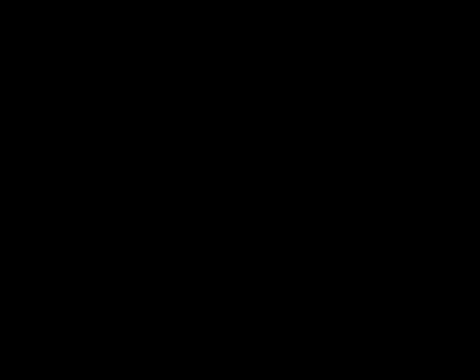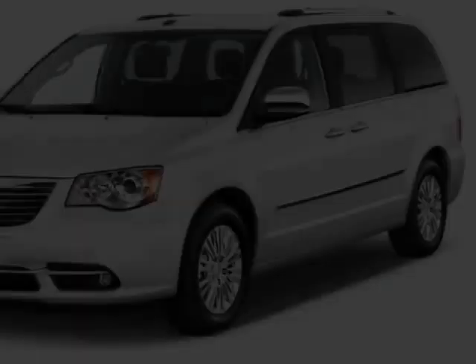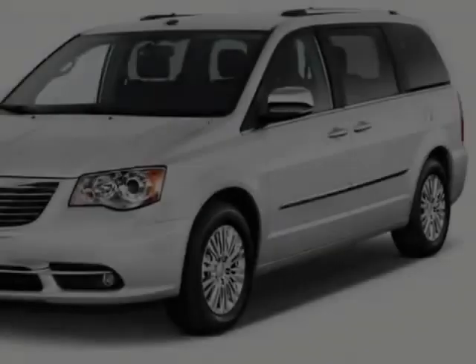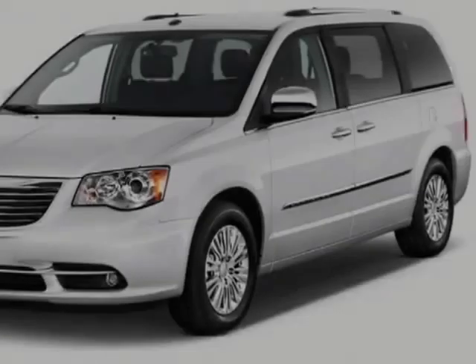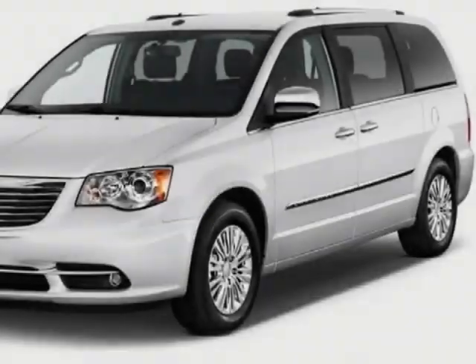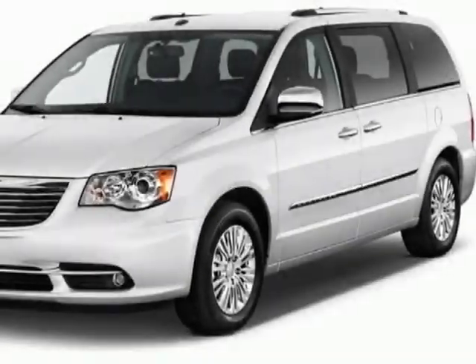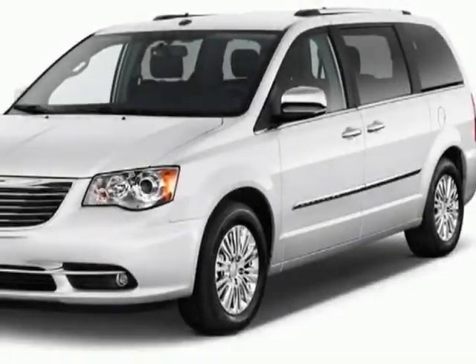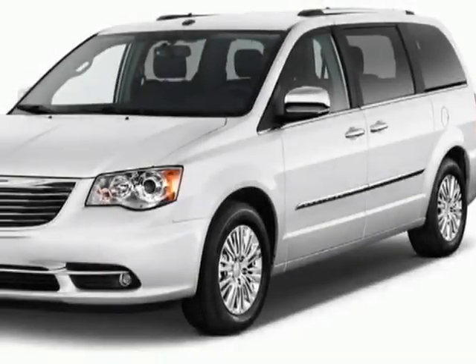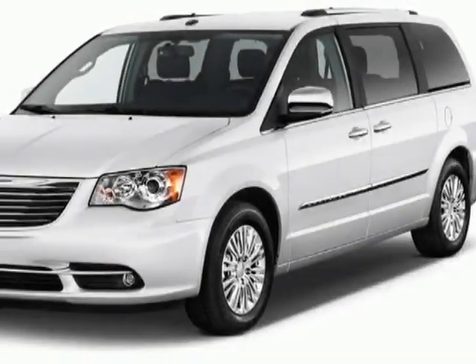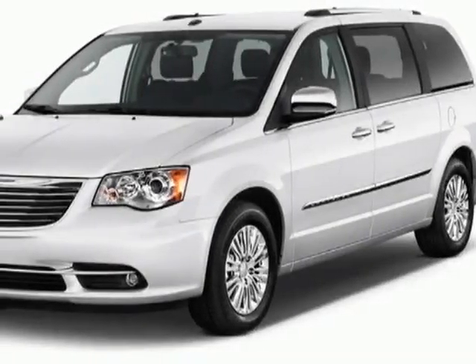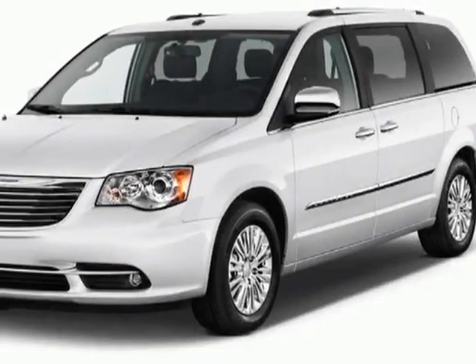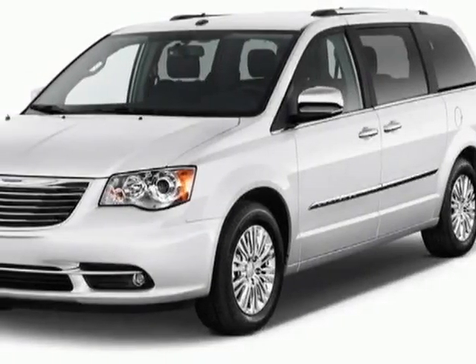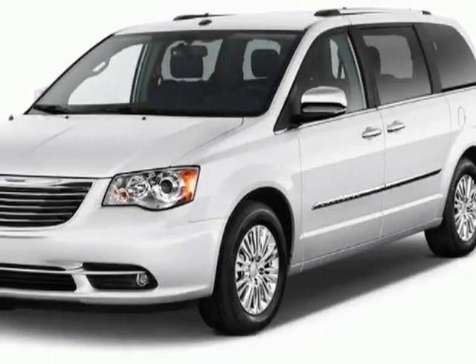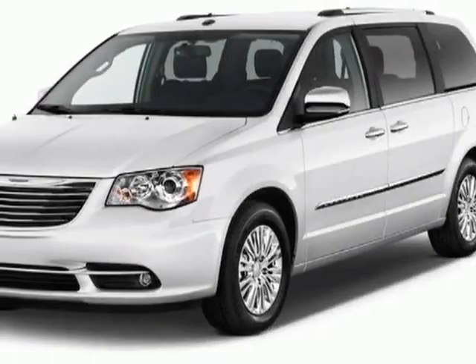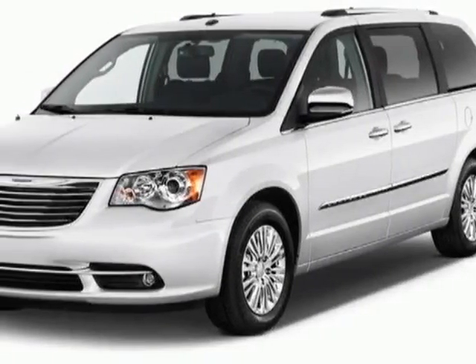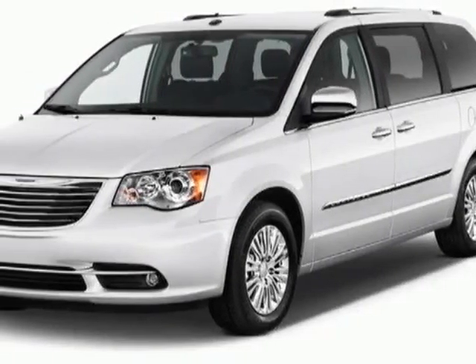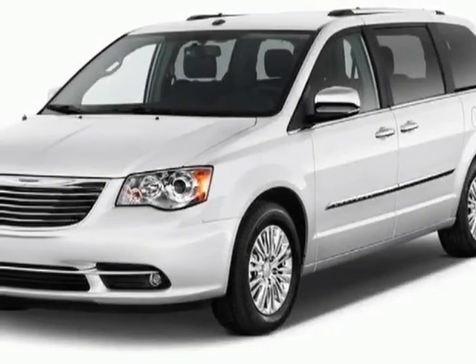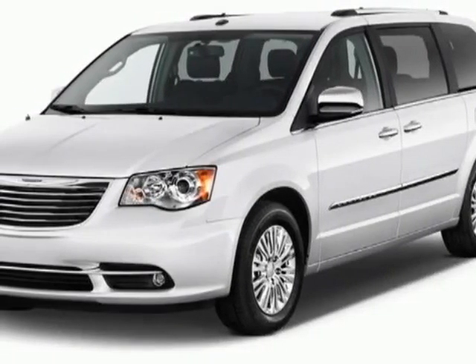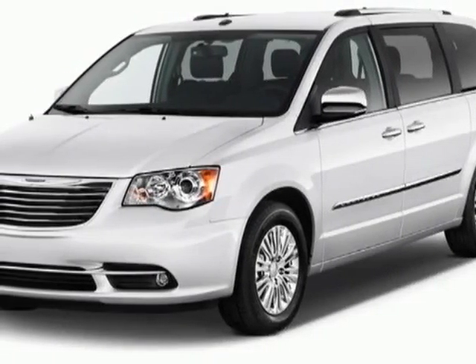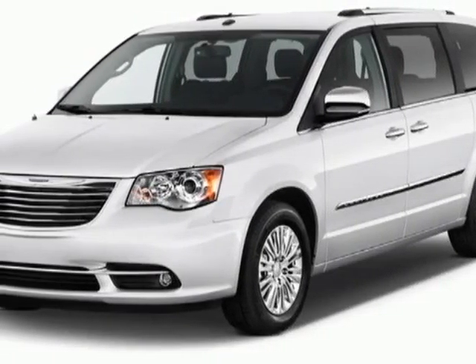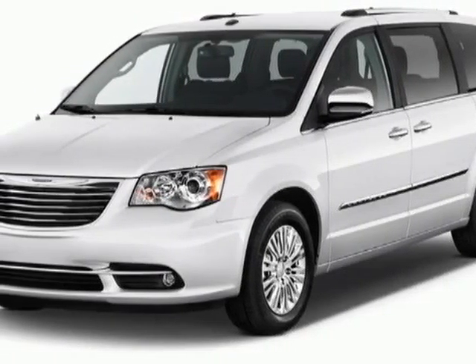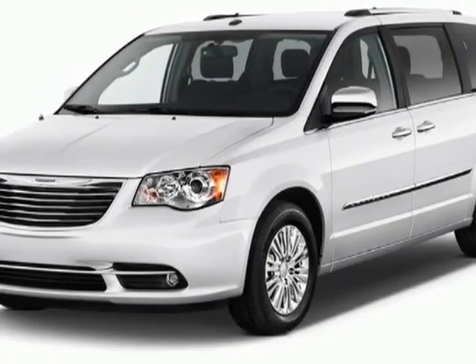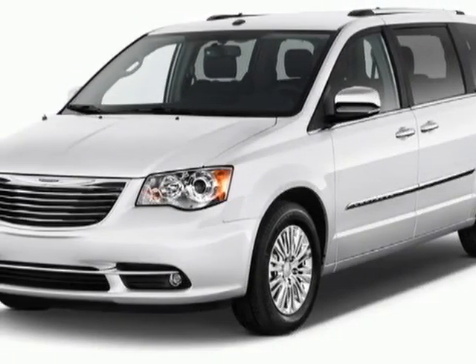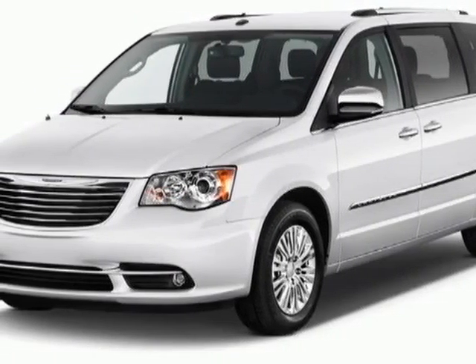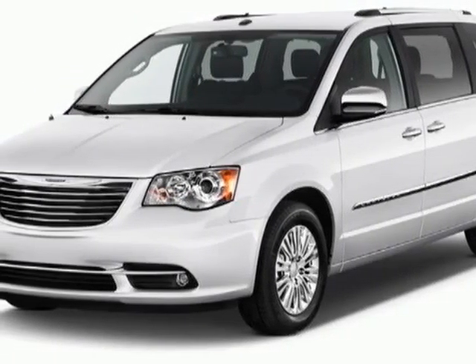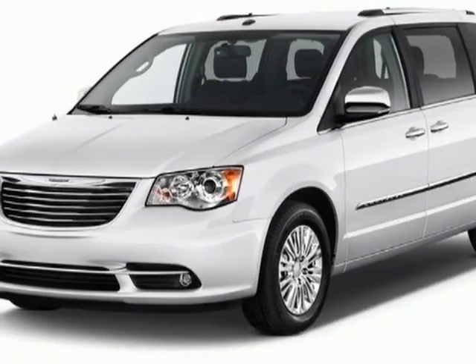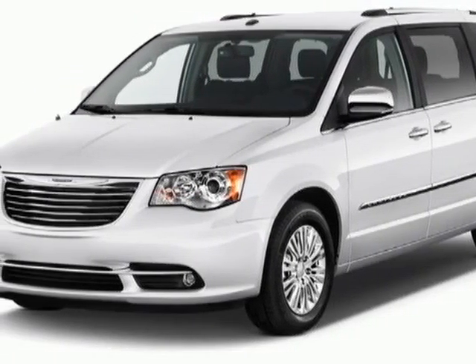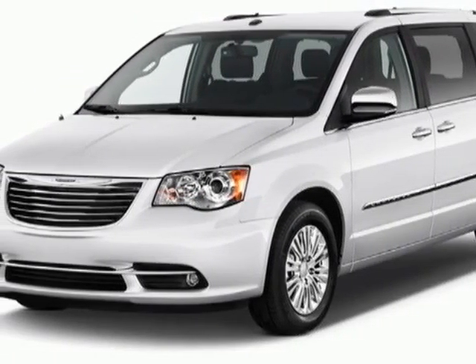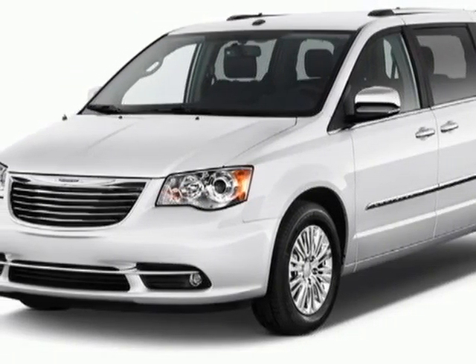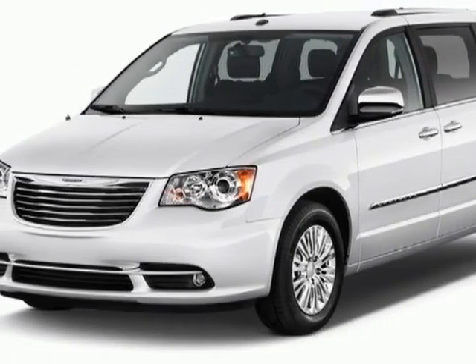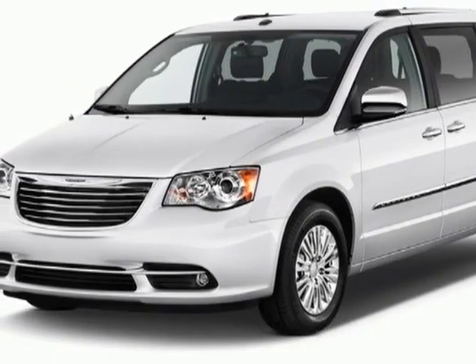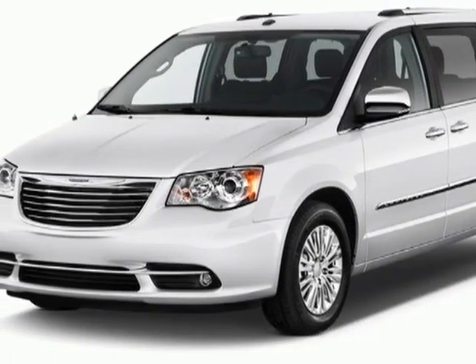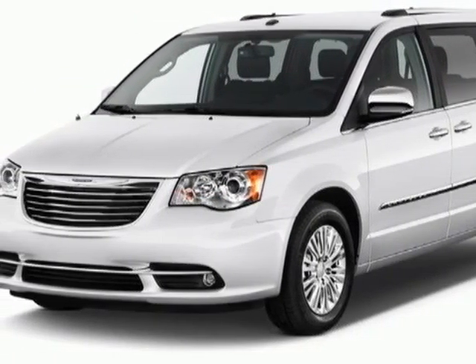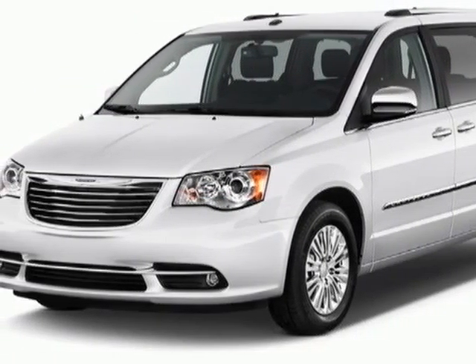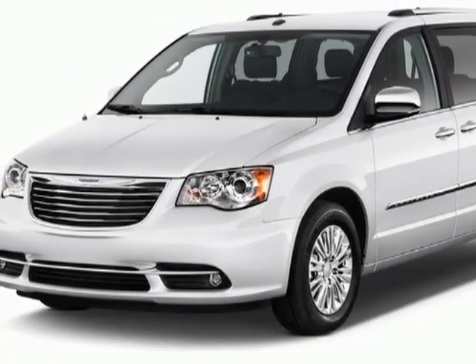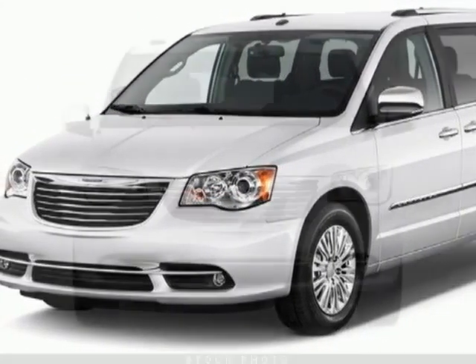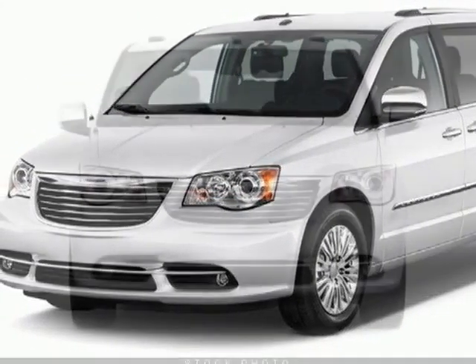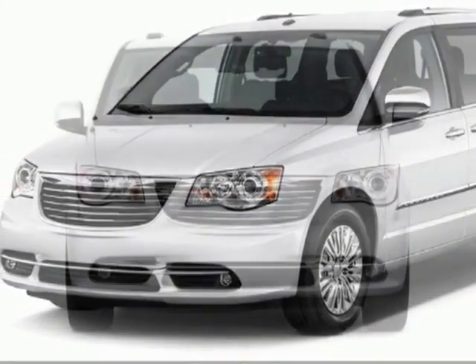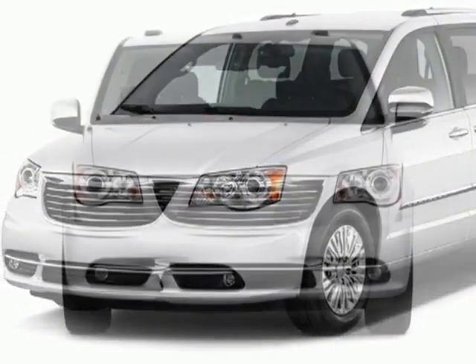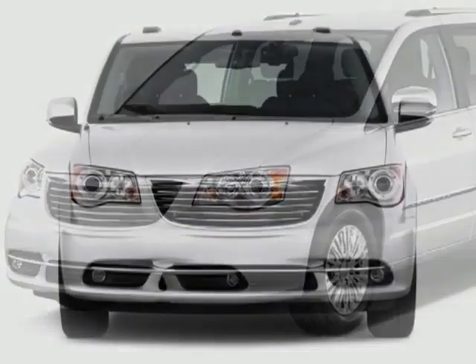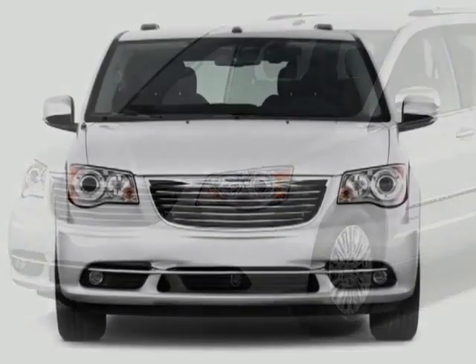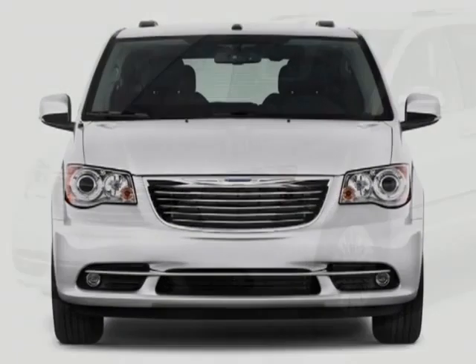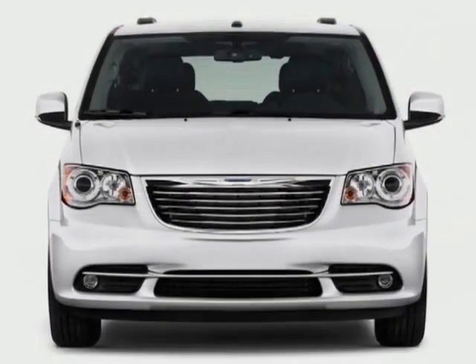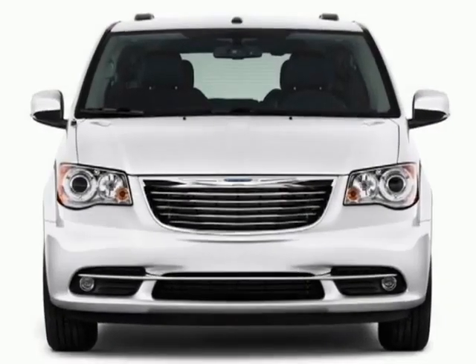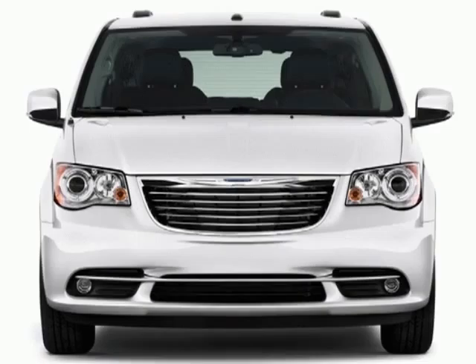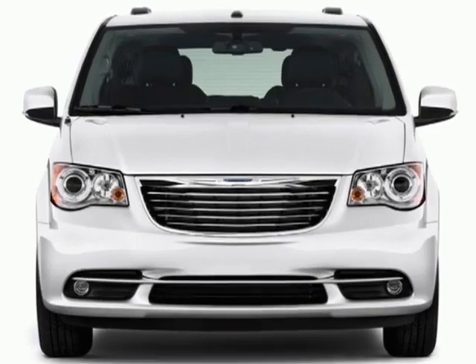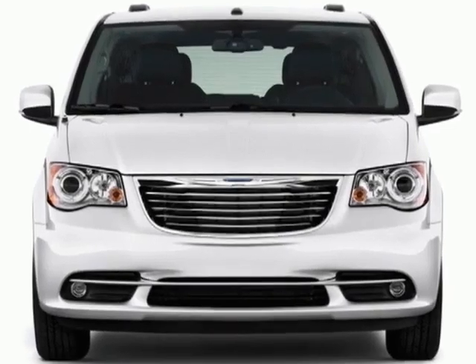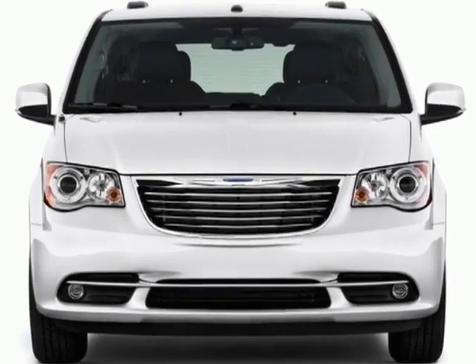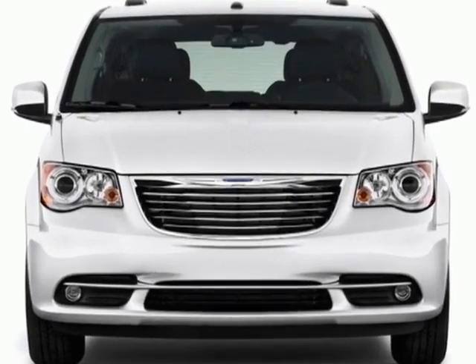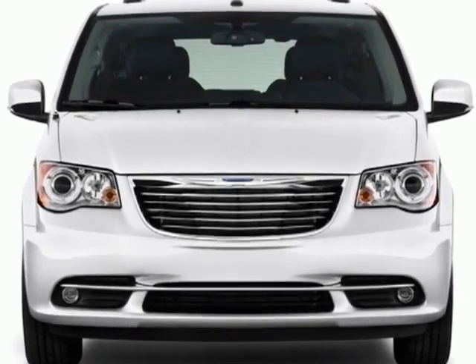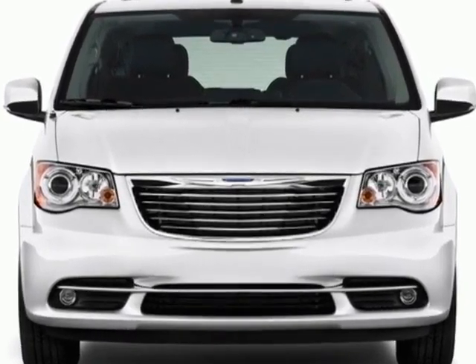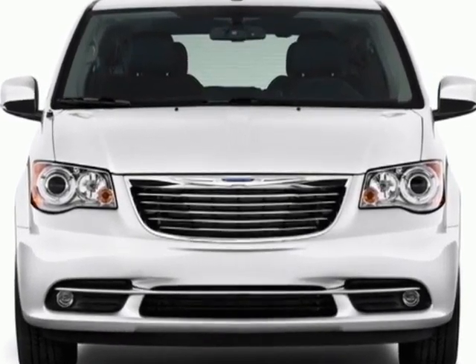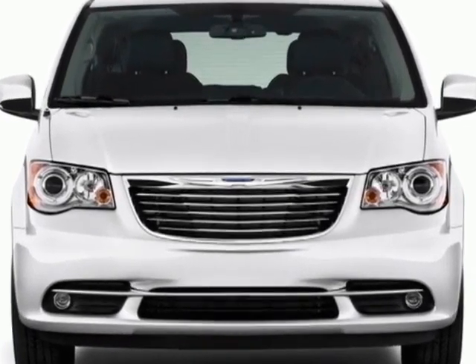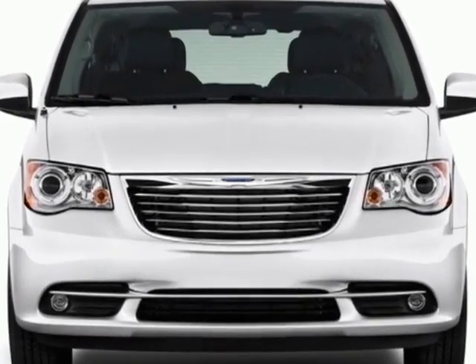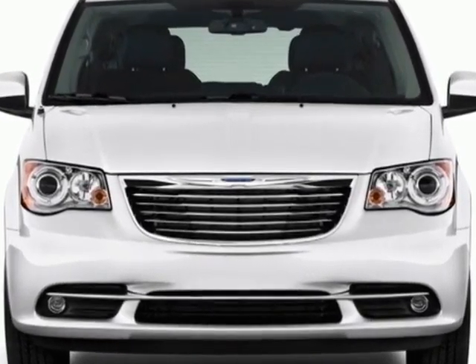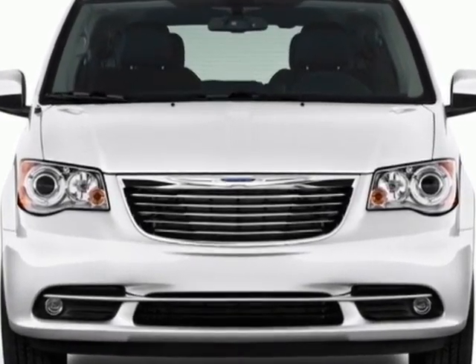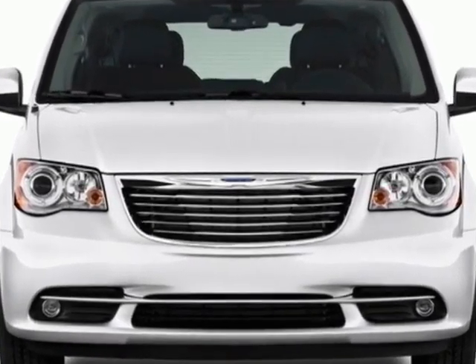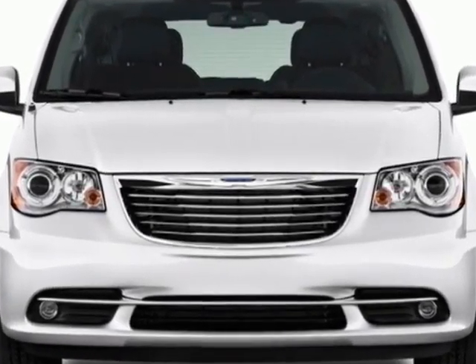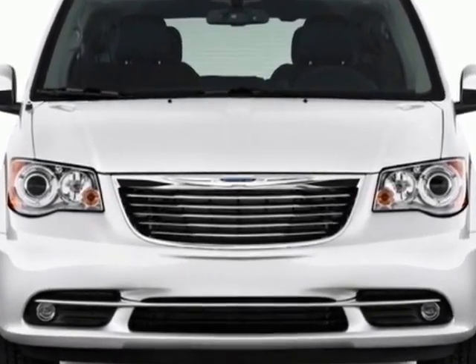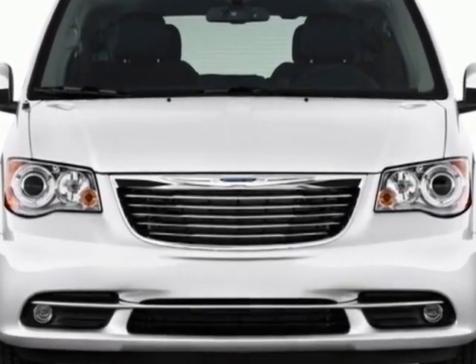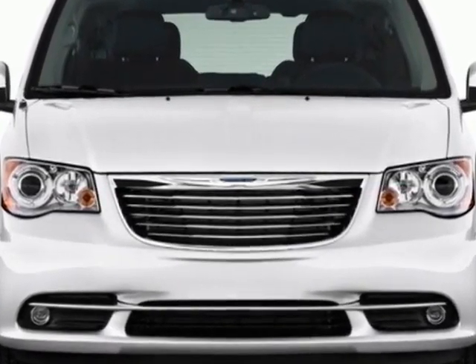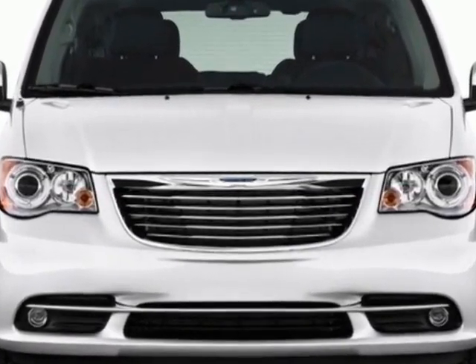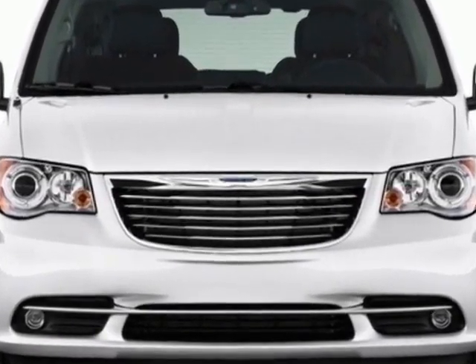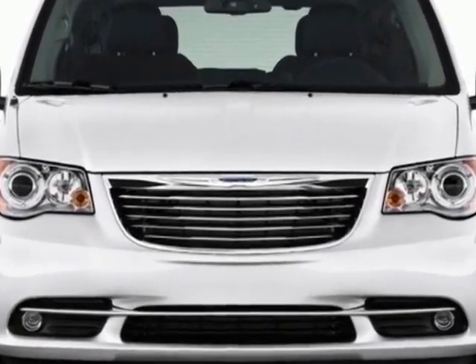Check out this new 2013 Chrysler Town & Country for your protection. This vehicle has a full factory warranty.